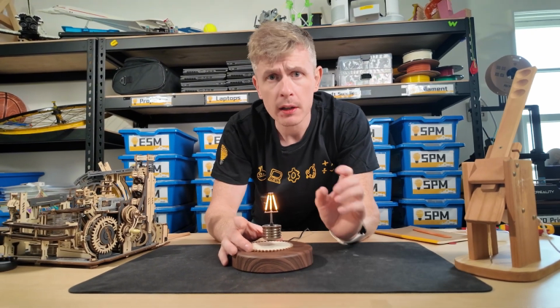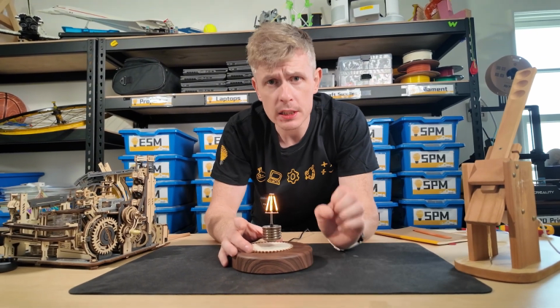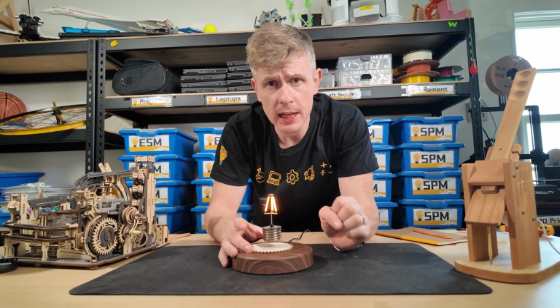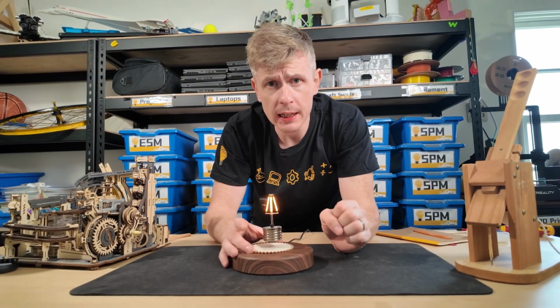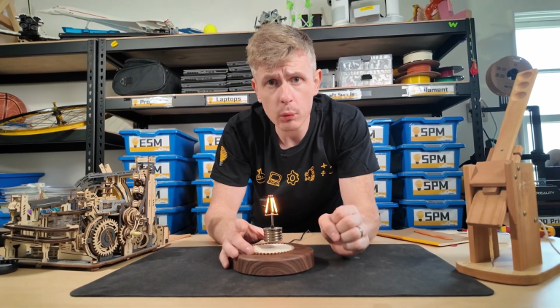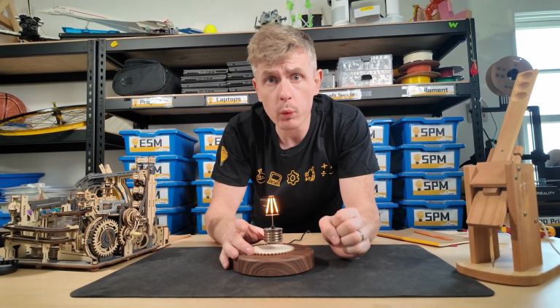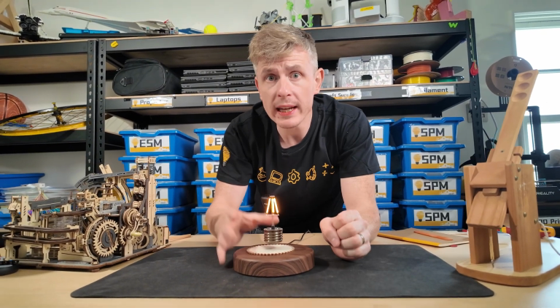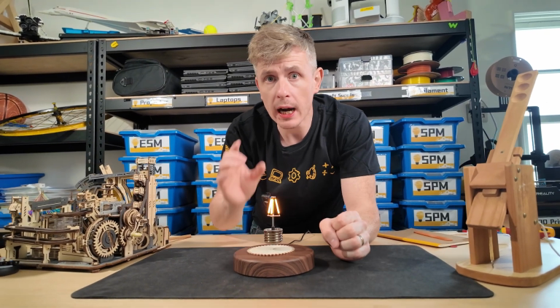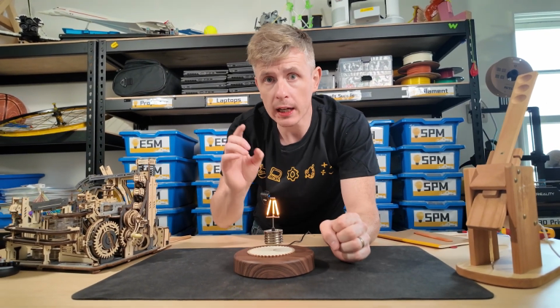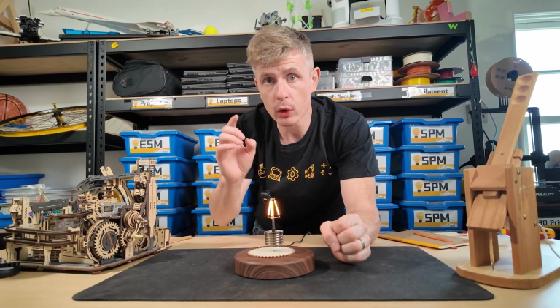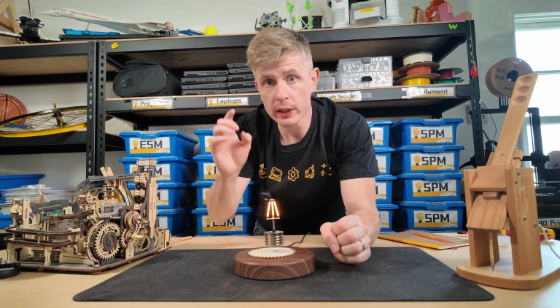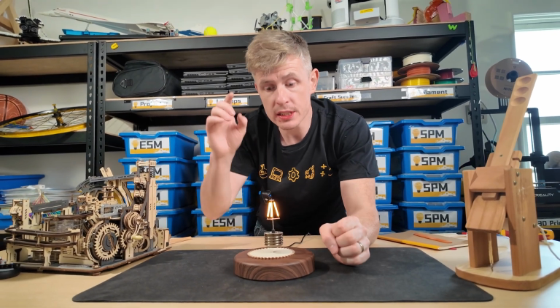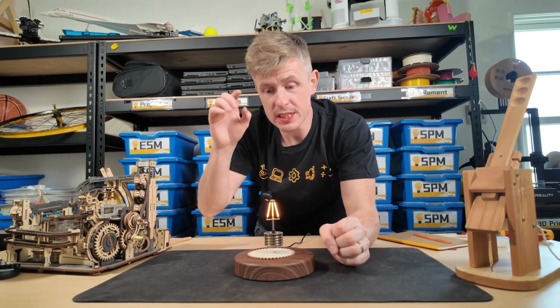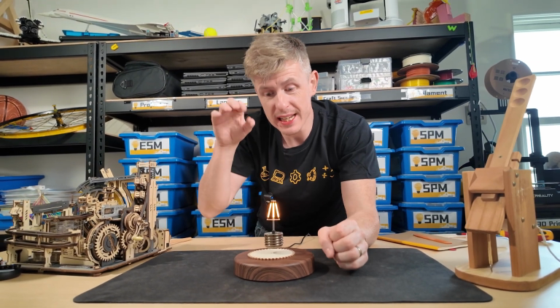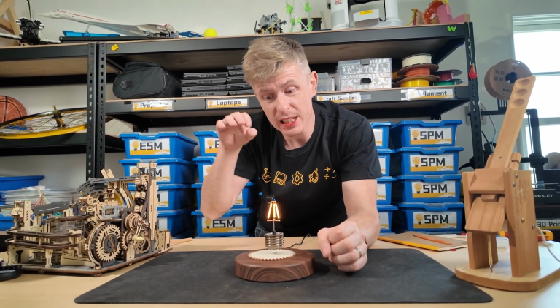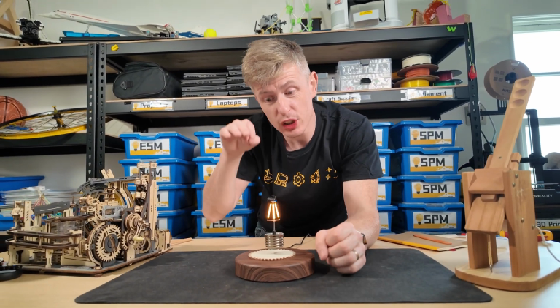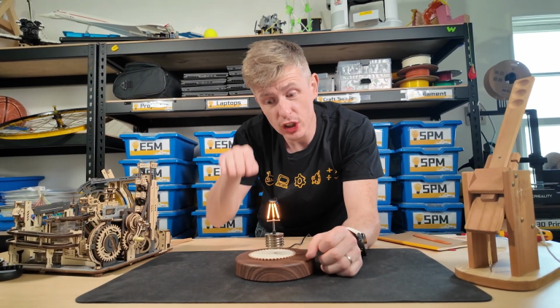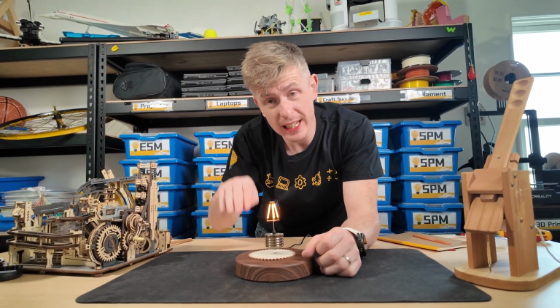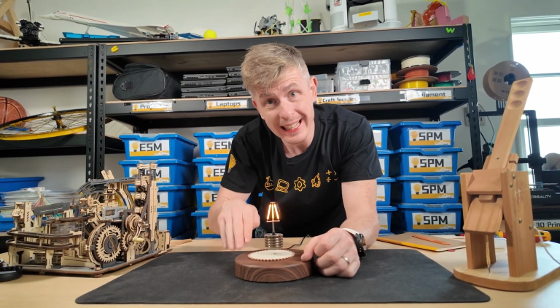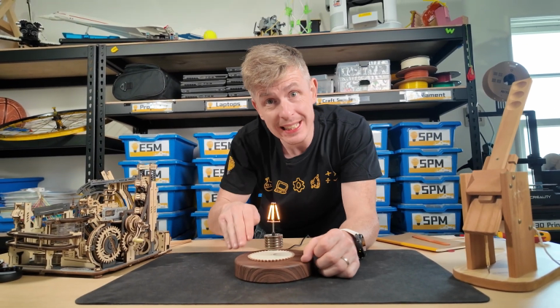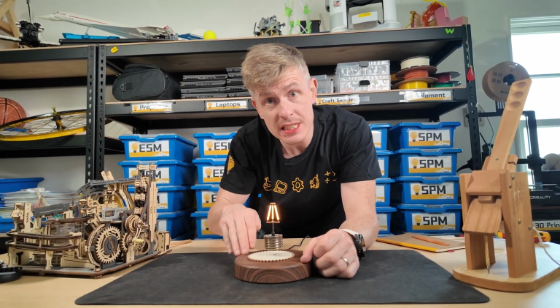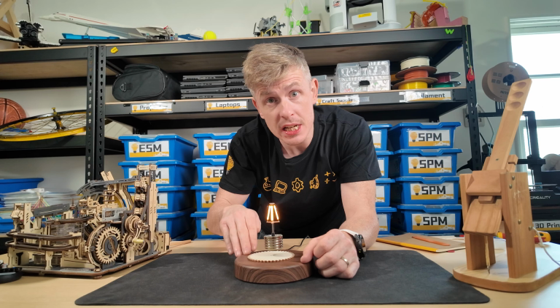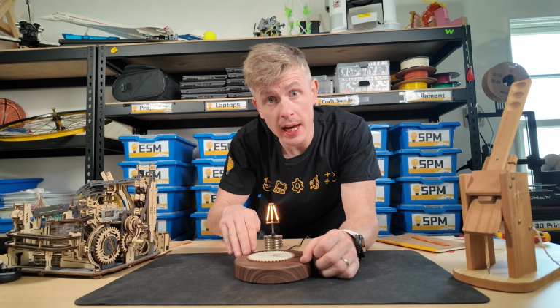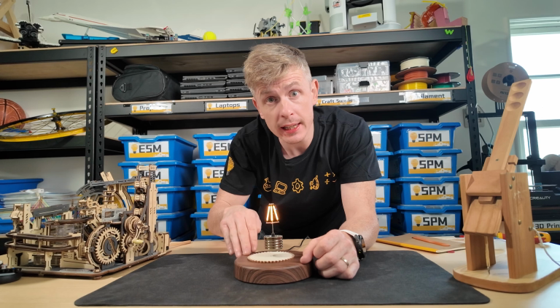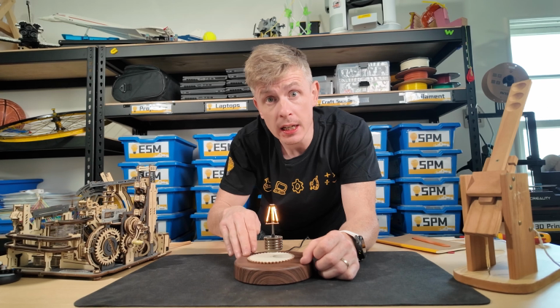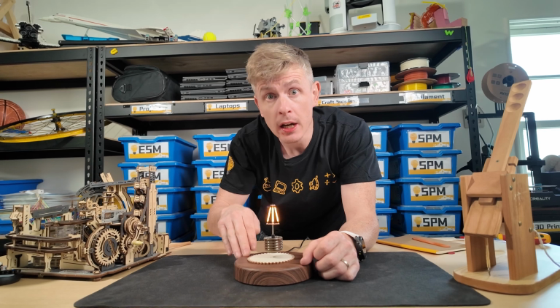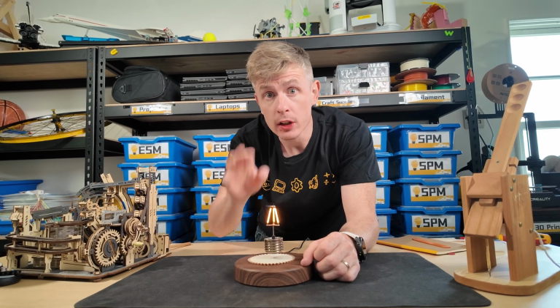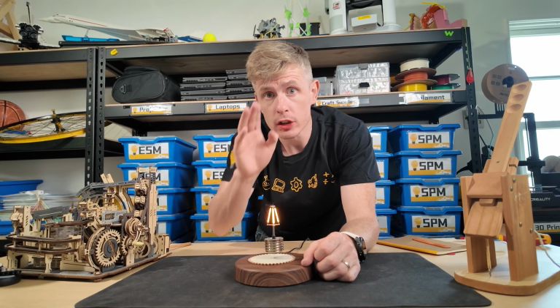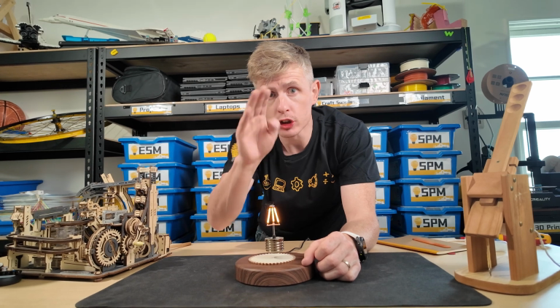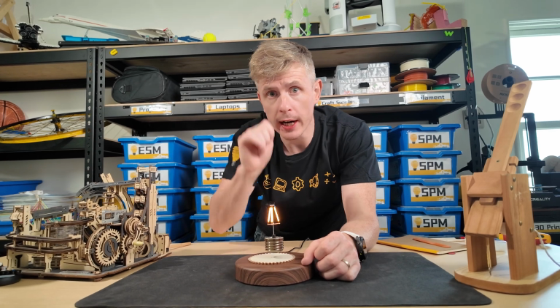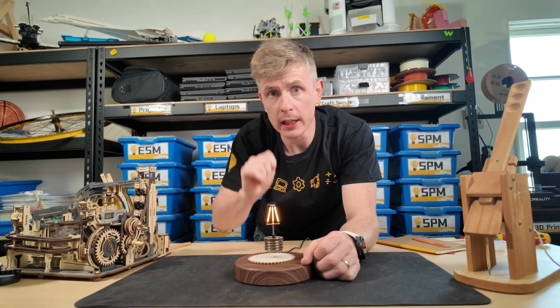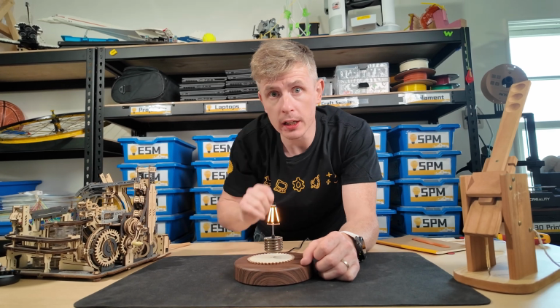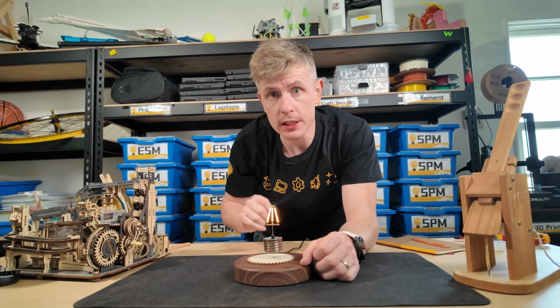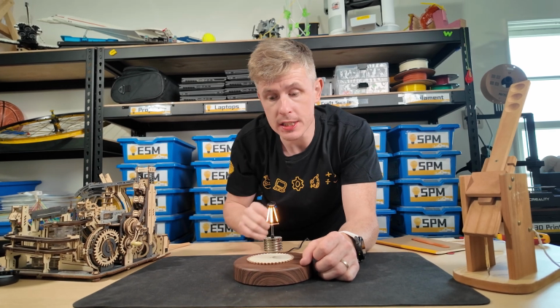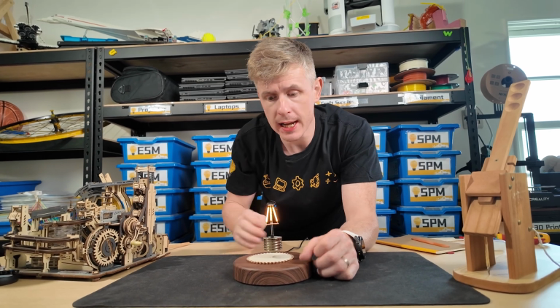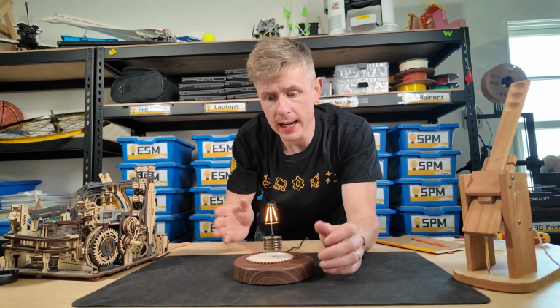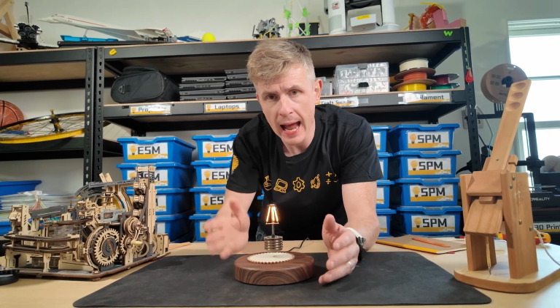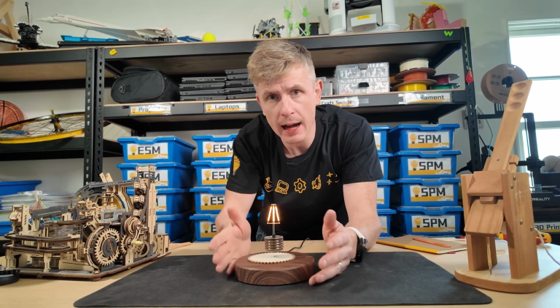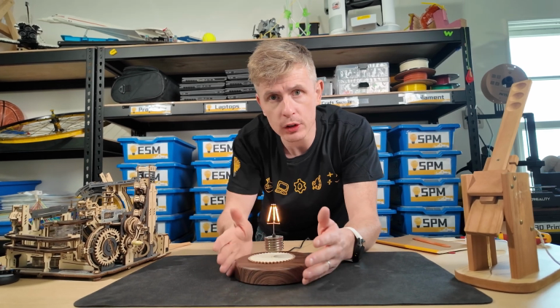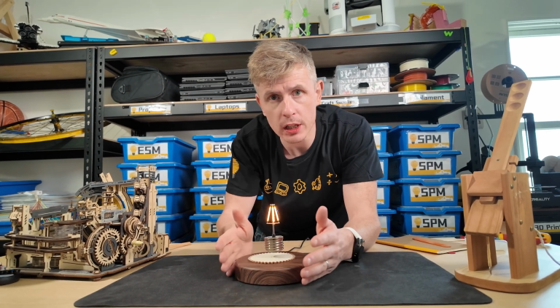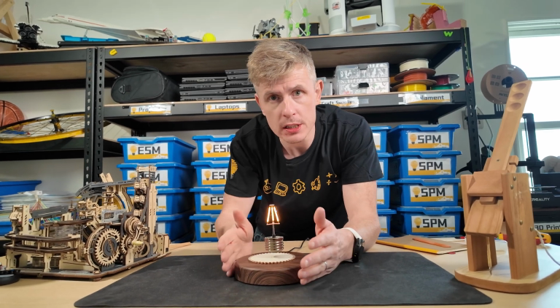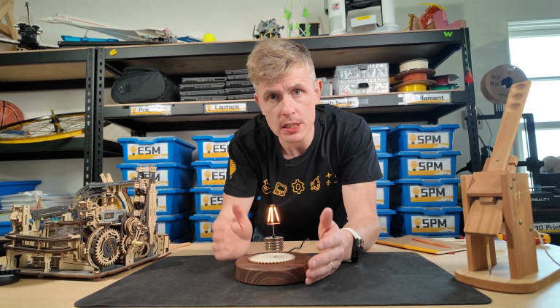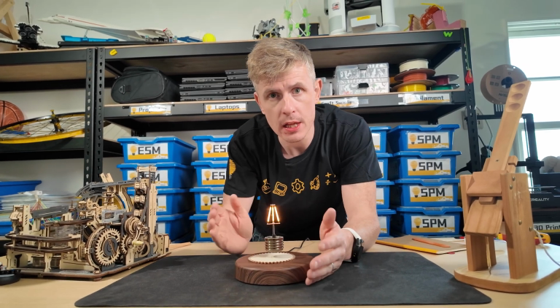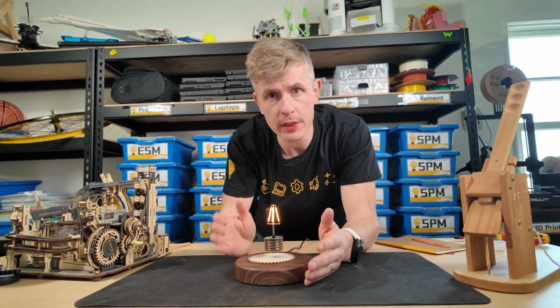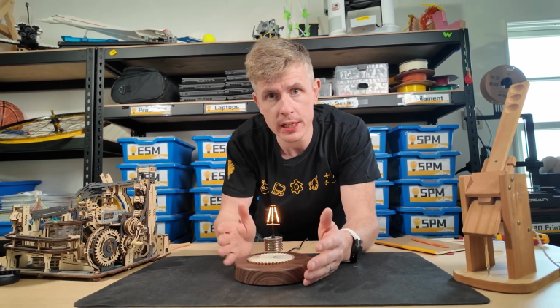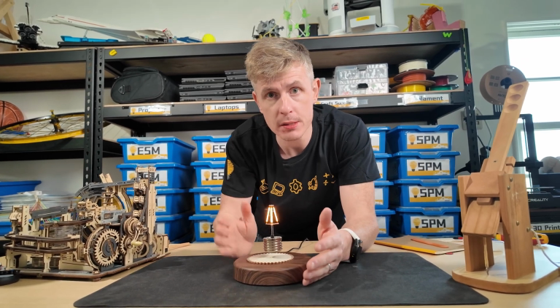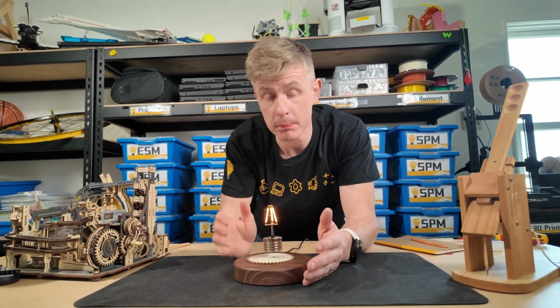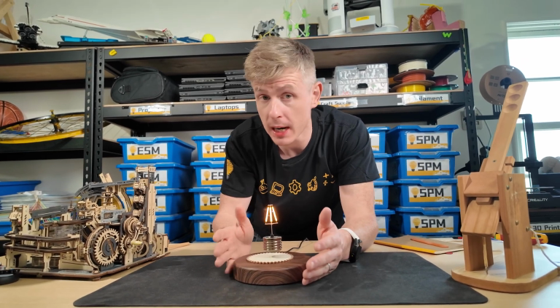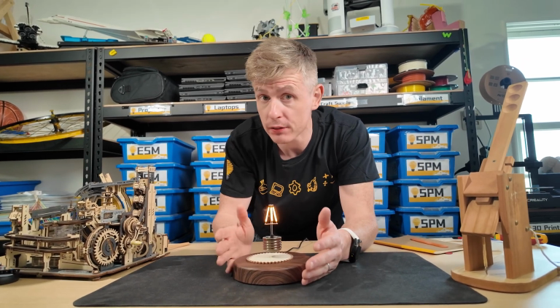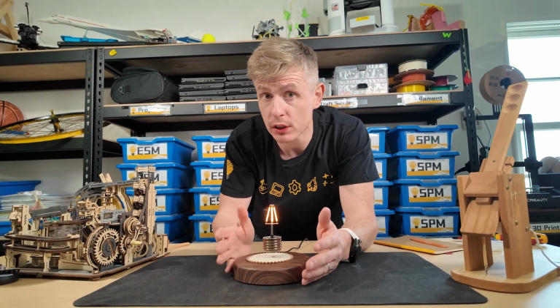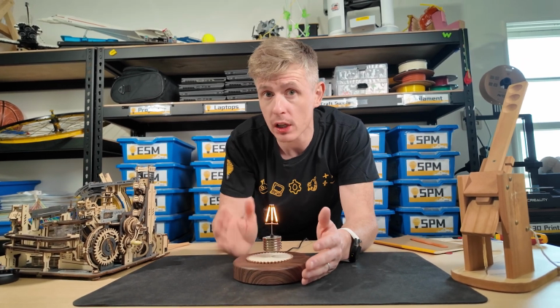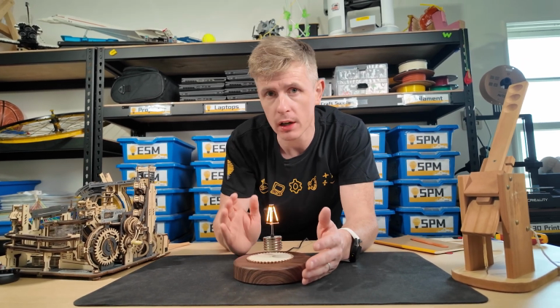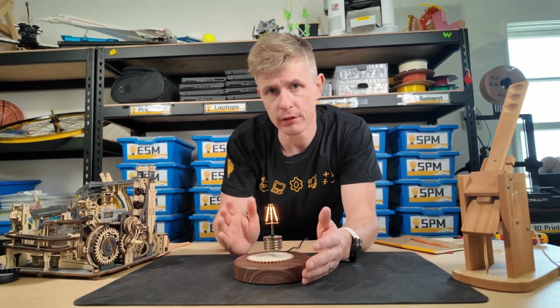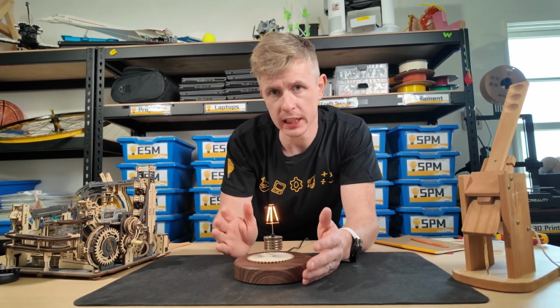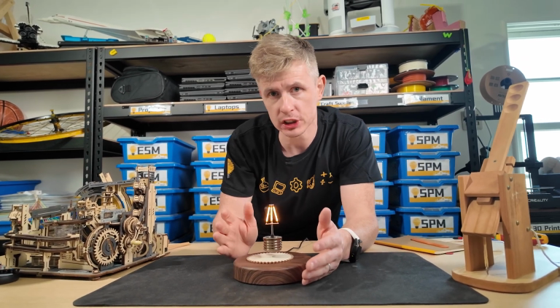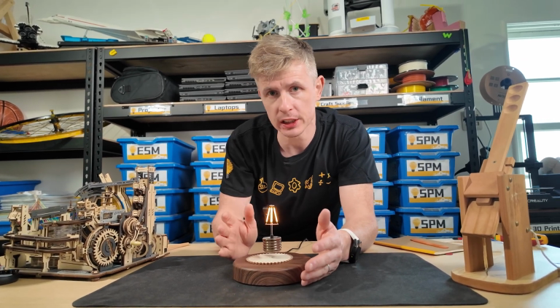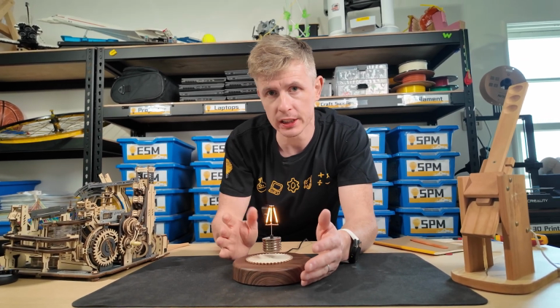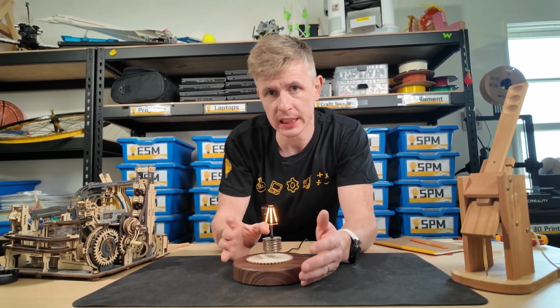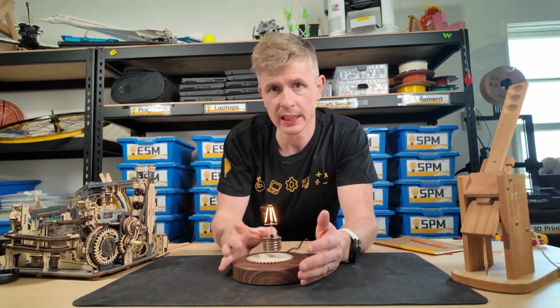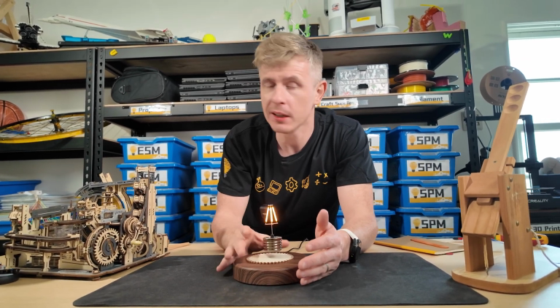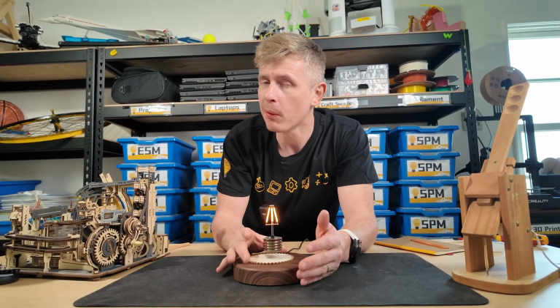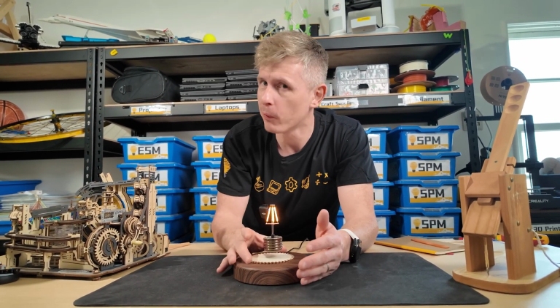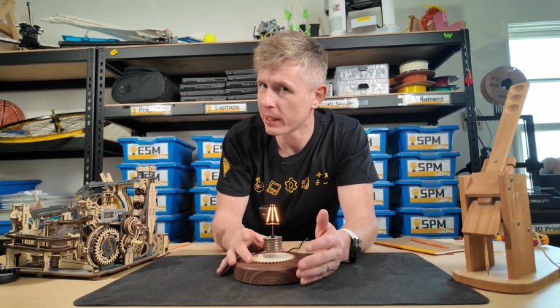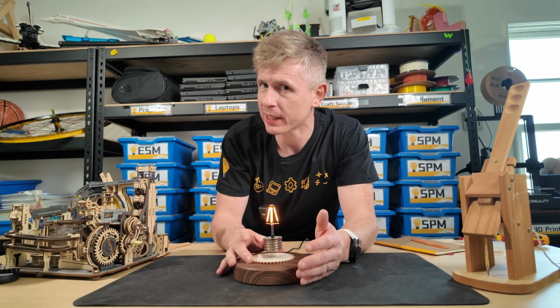Today, we are going to take a look inside to try and understand how does this marvel of engineering work.